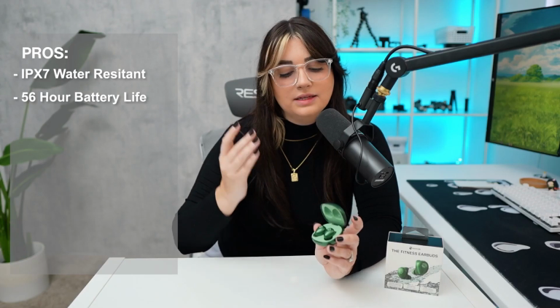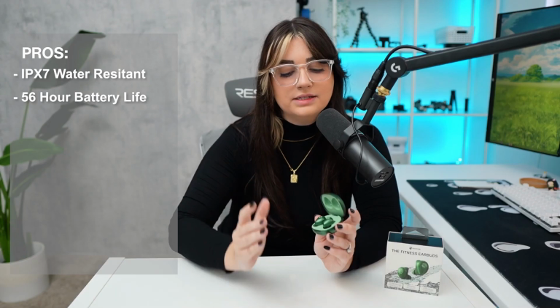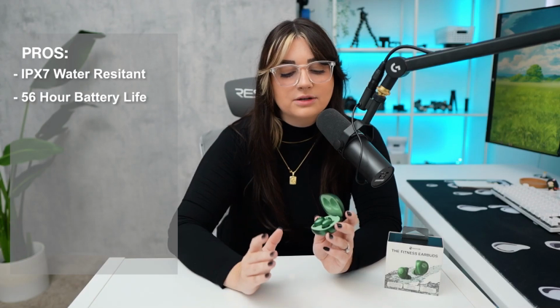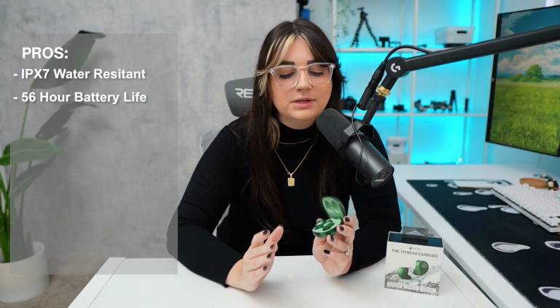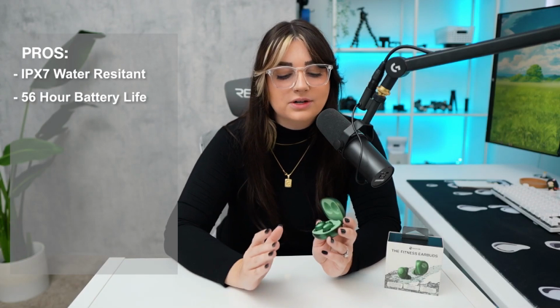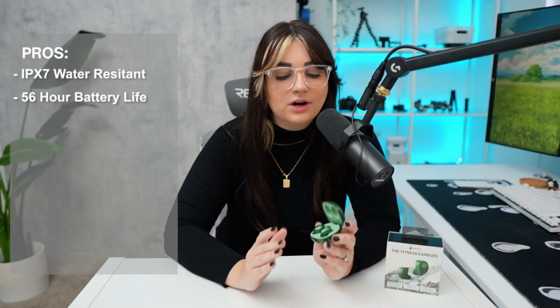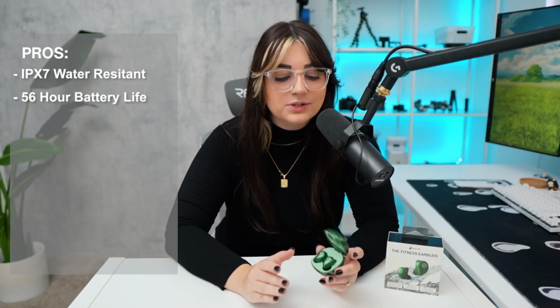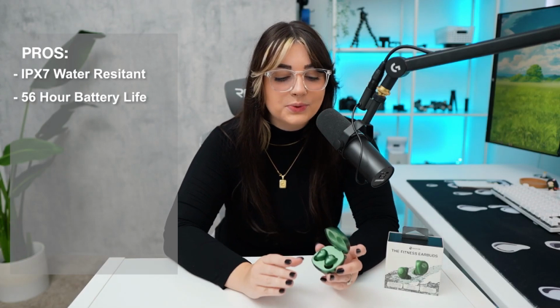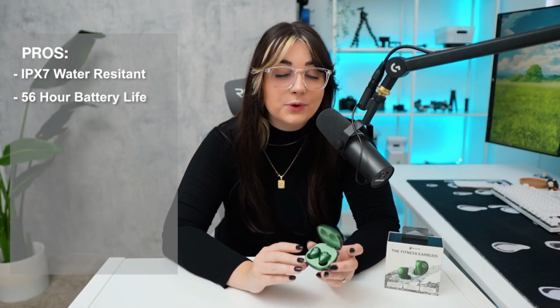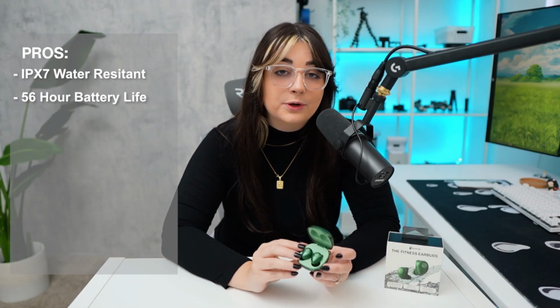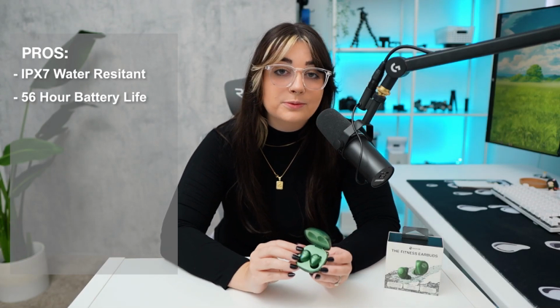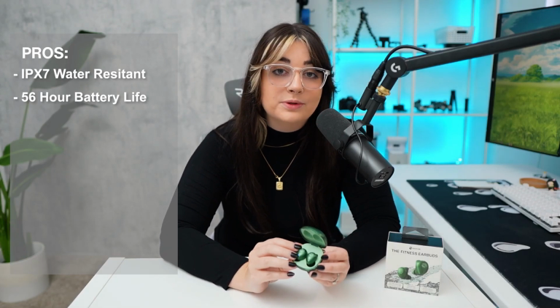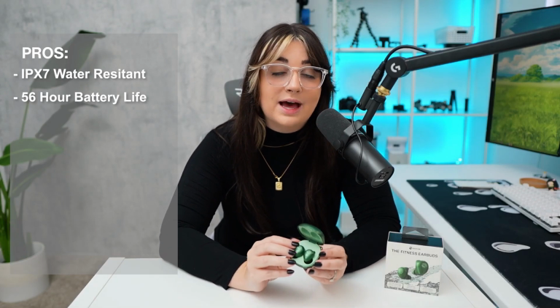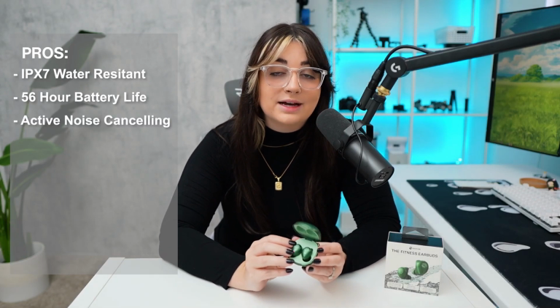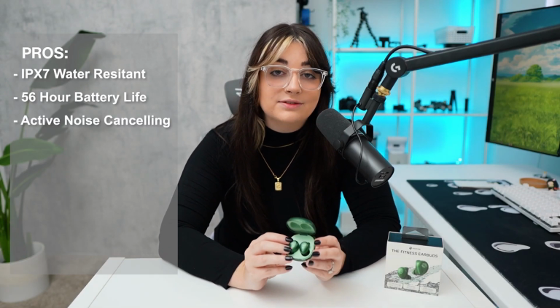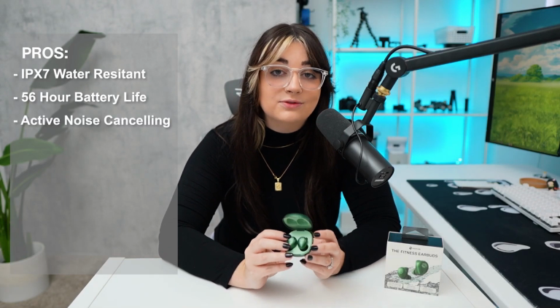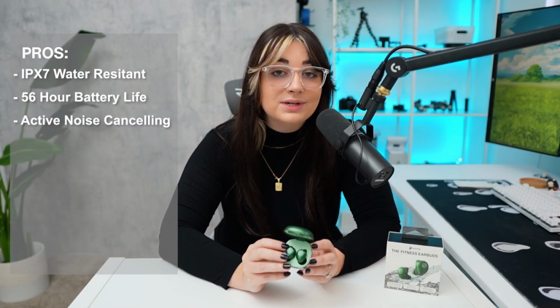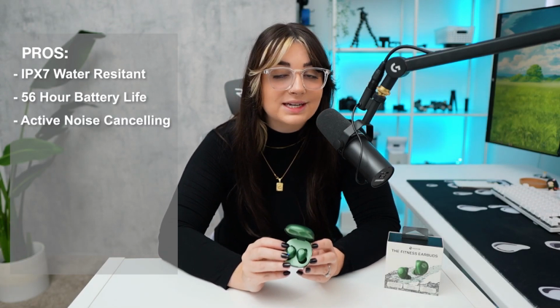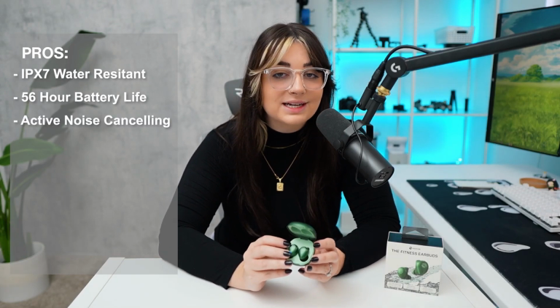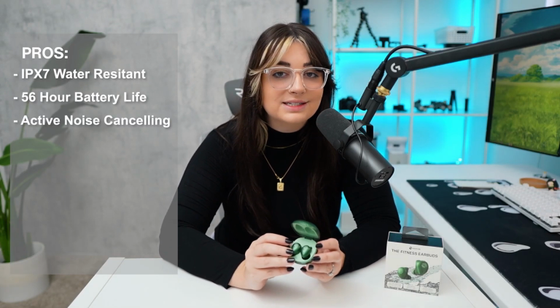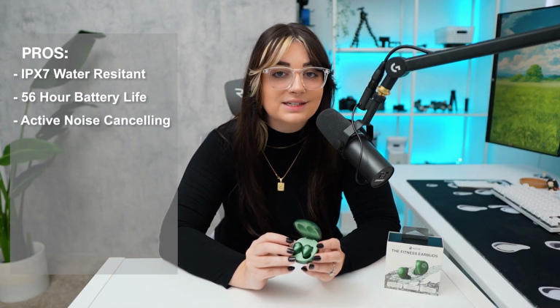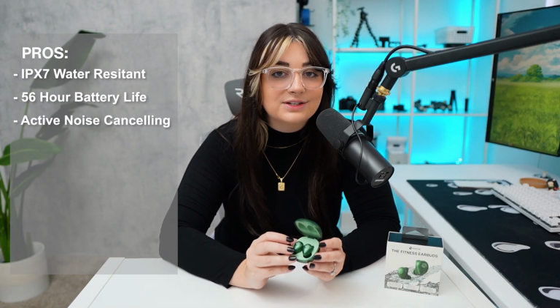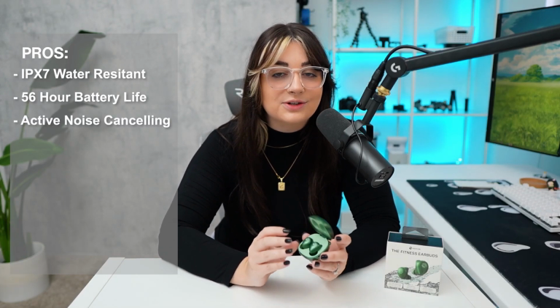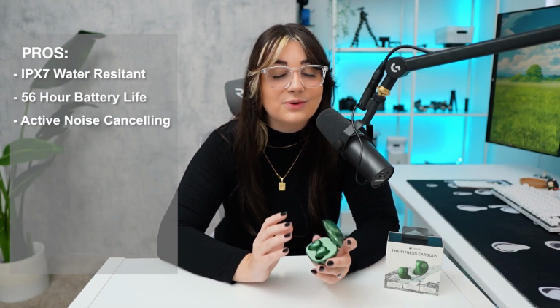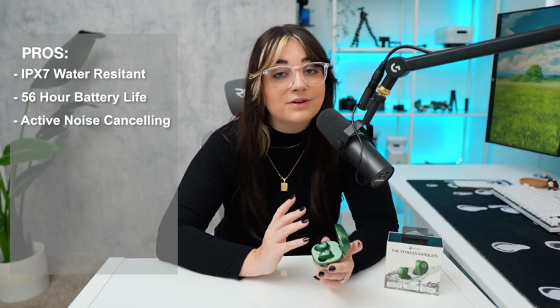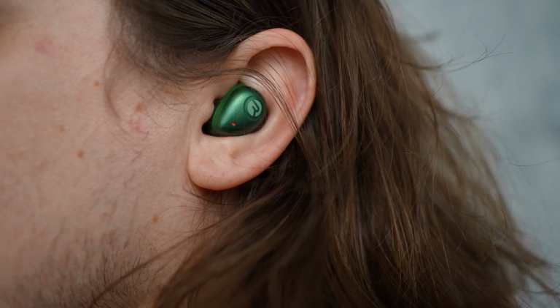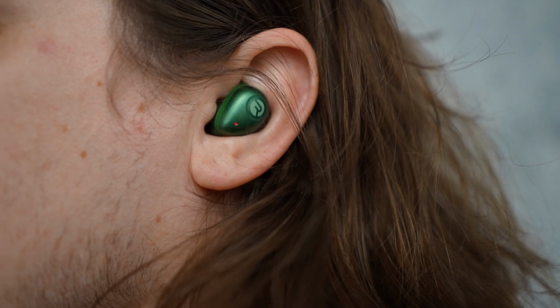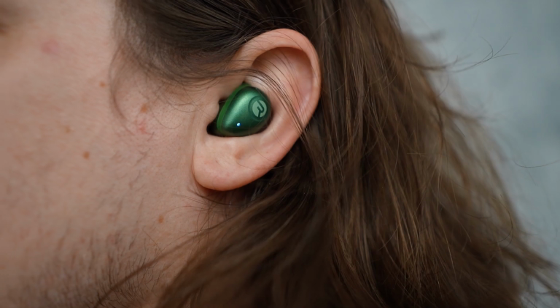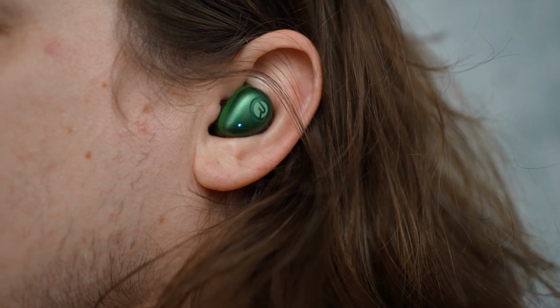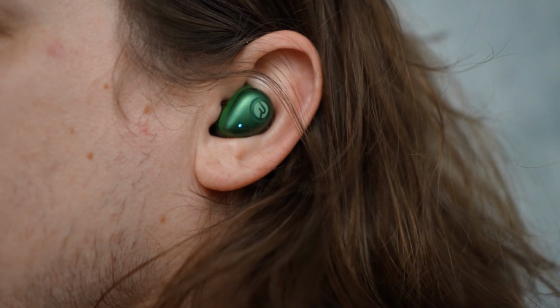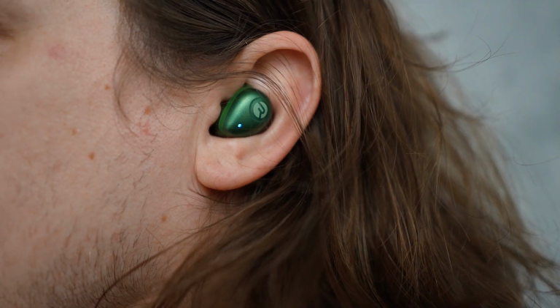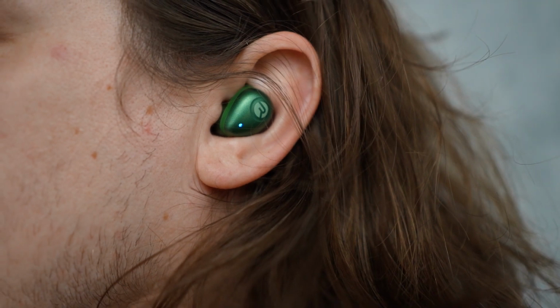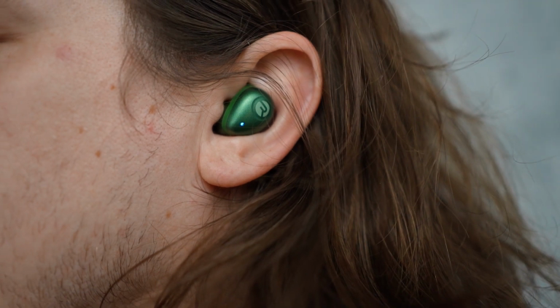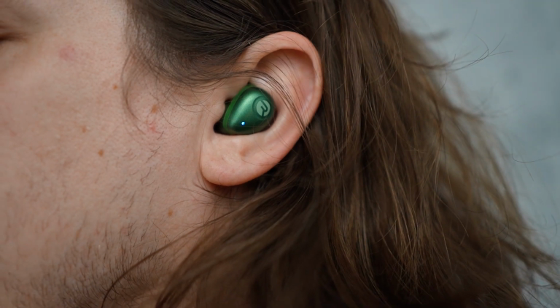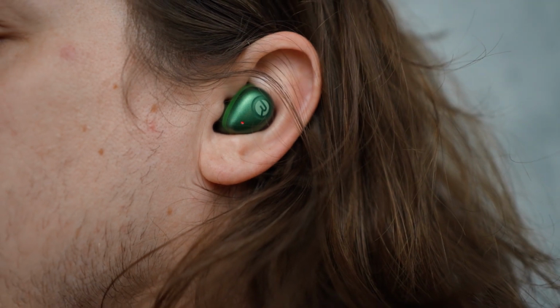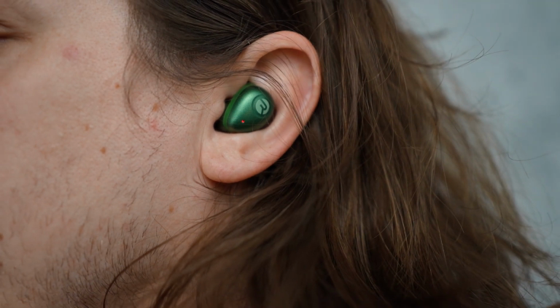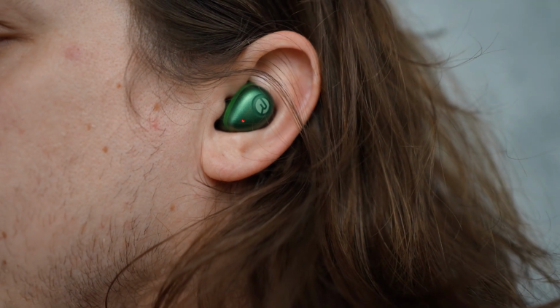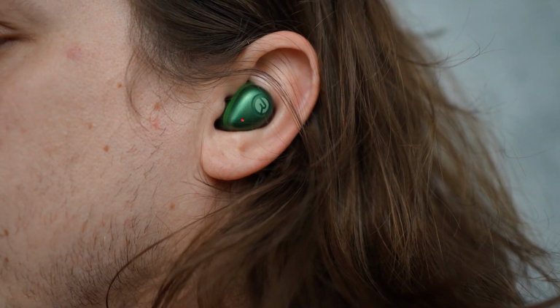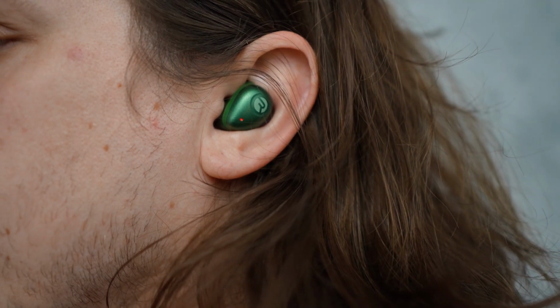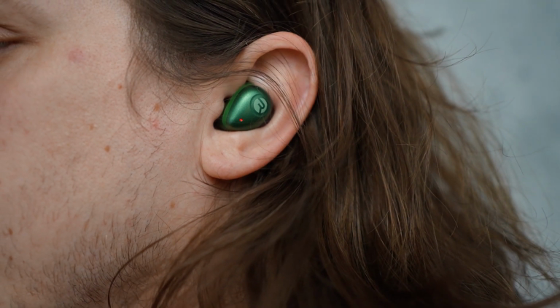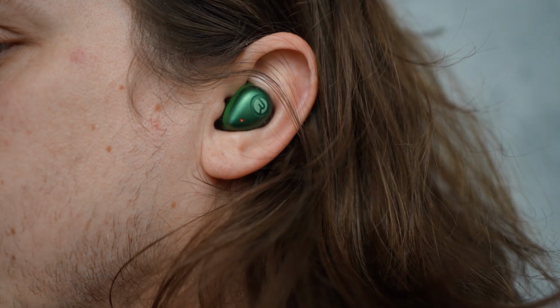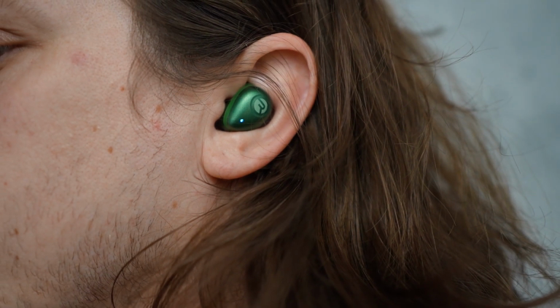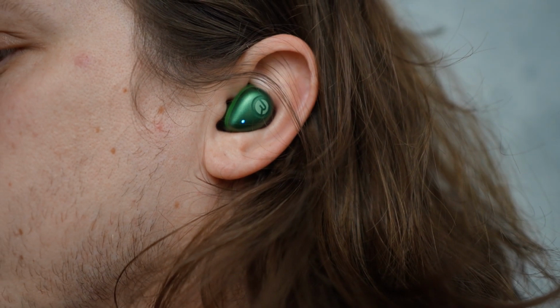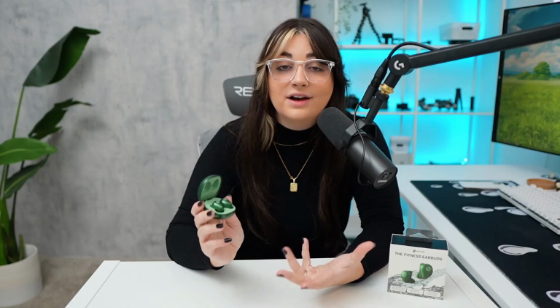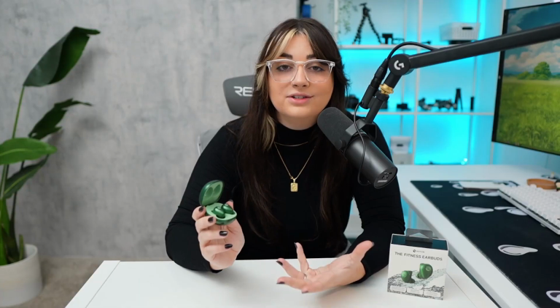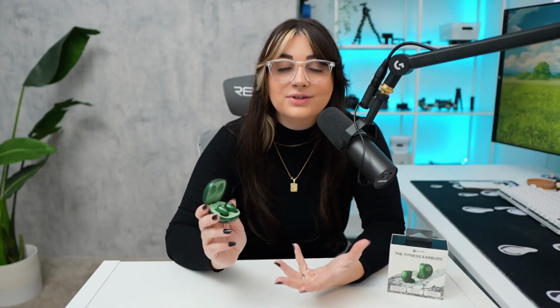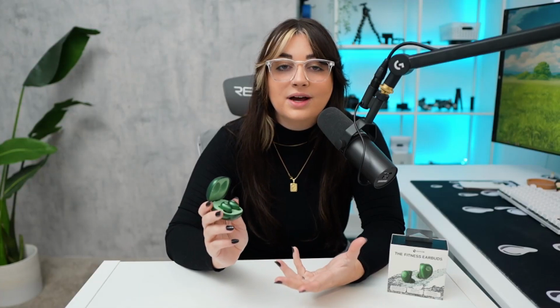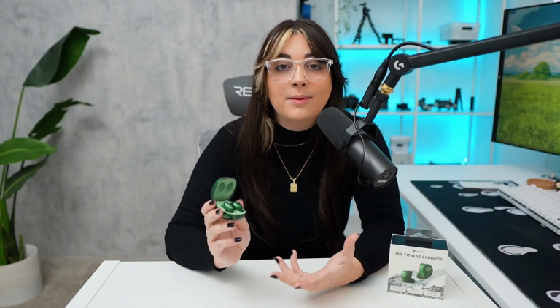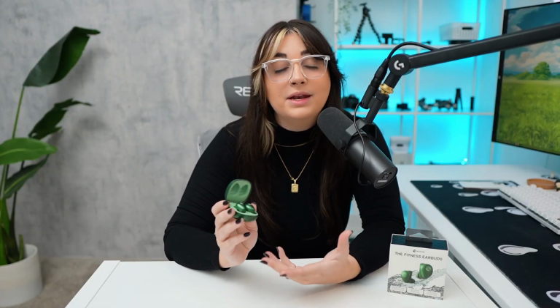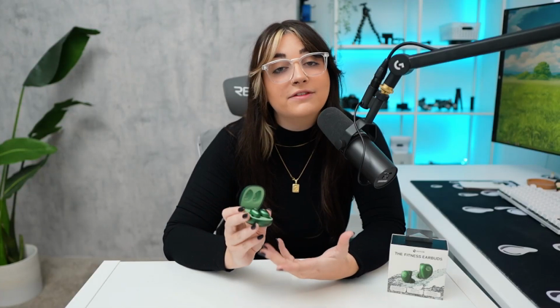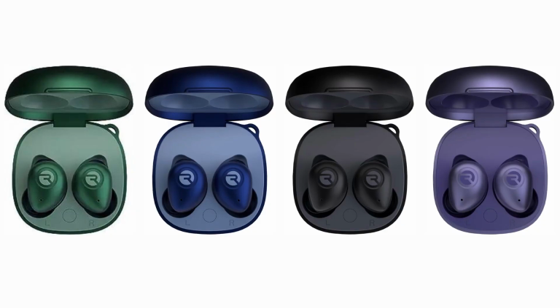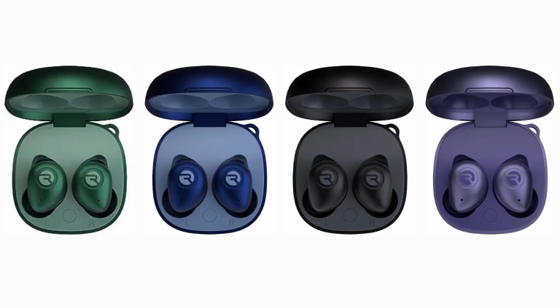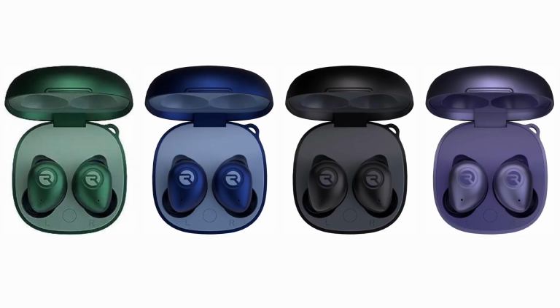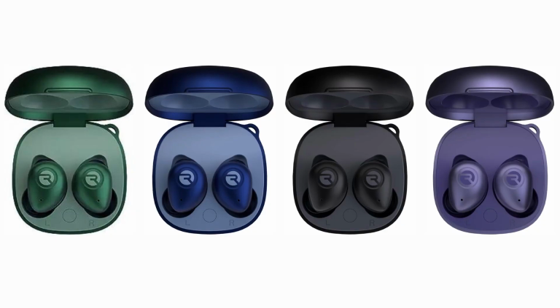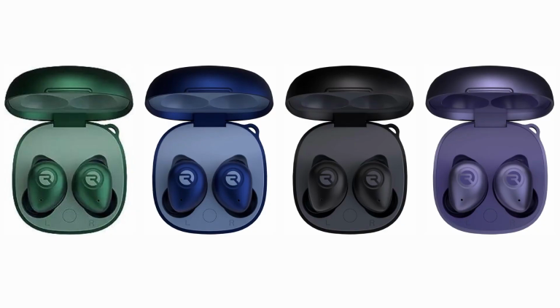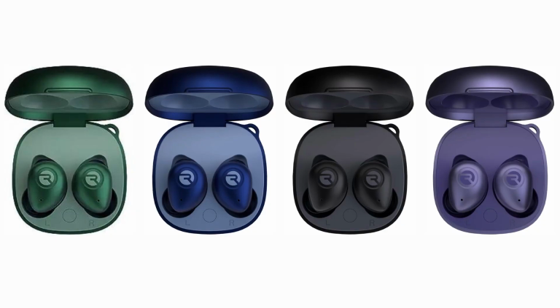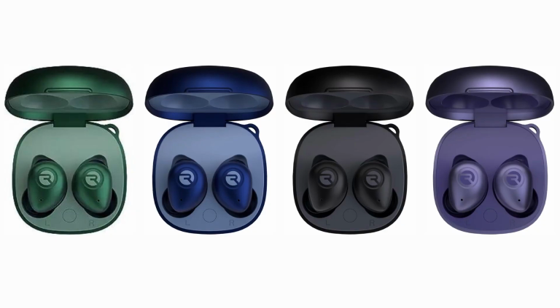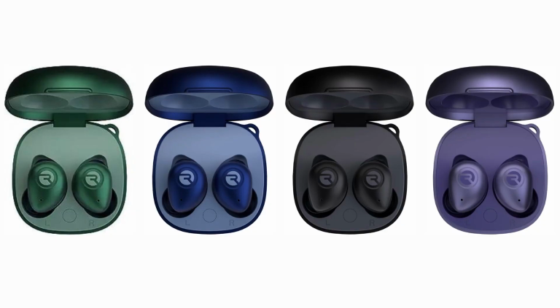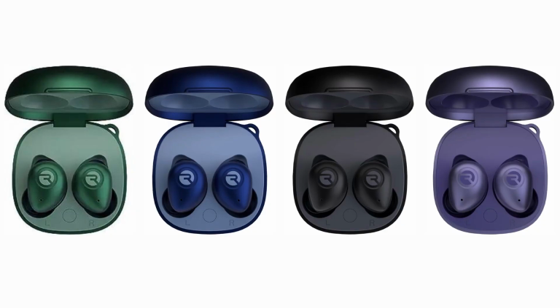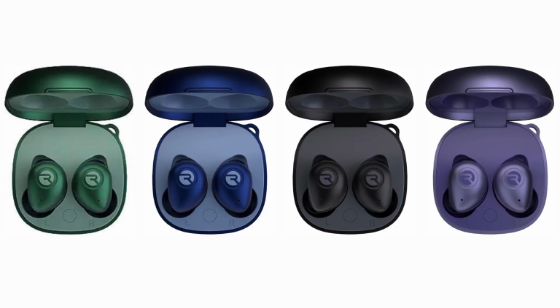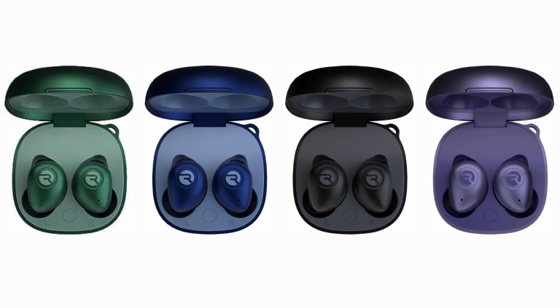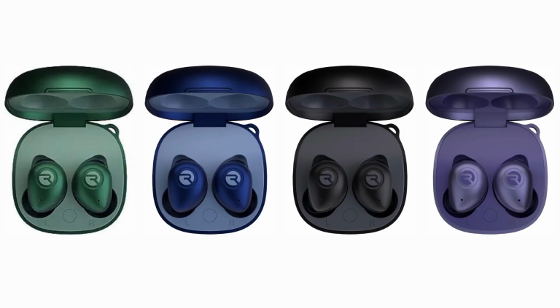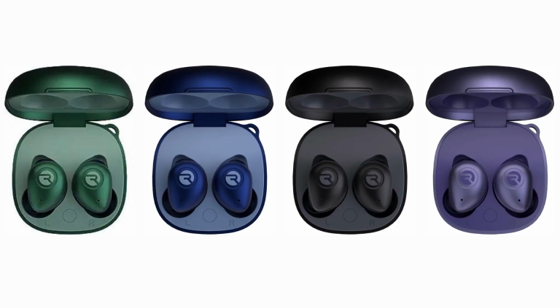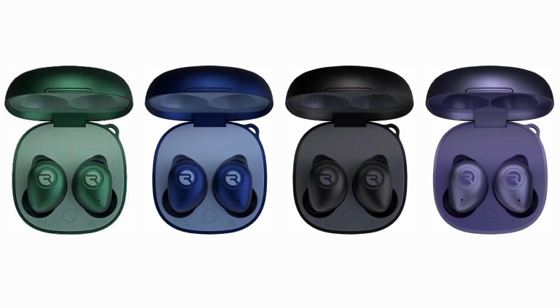These earbuds are also equipped with active noise cancelling, so you can free yourself from distractions. And they also come in a few different colorways to choose from.